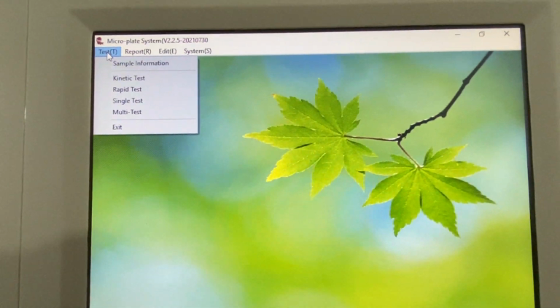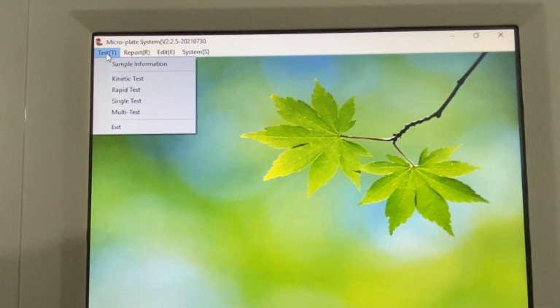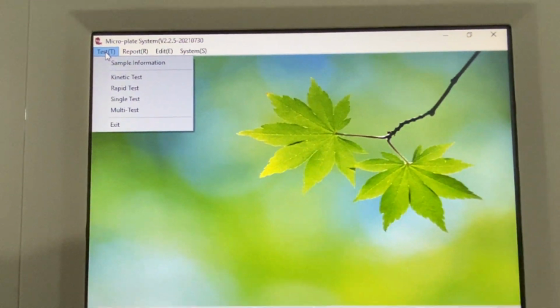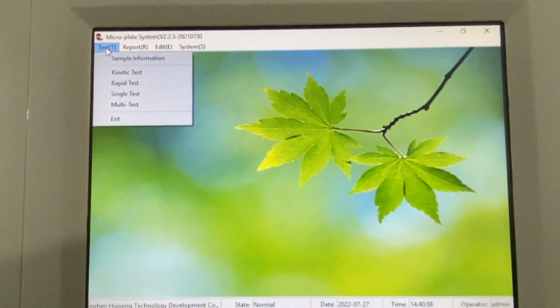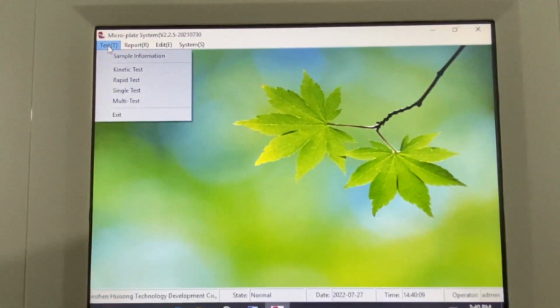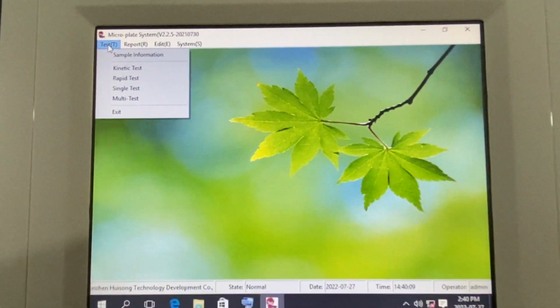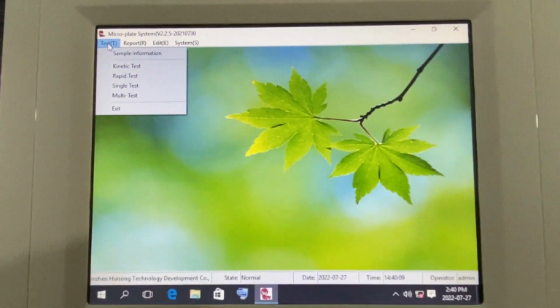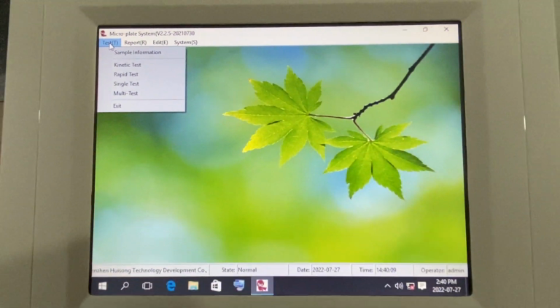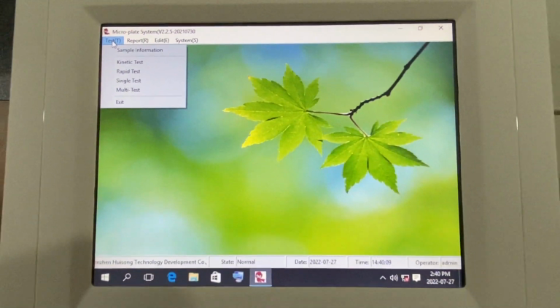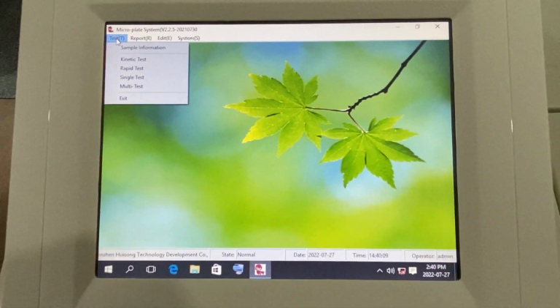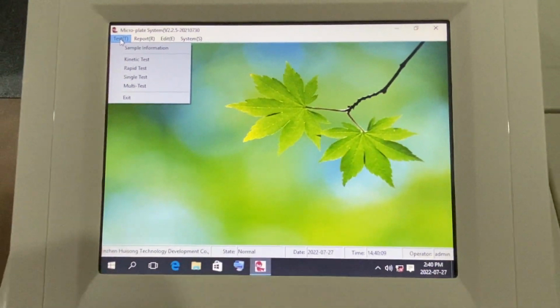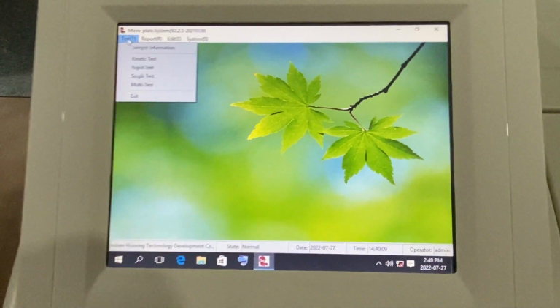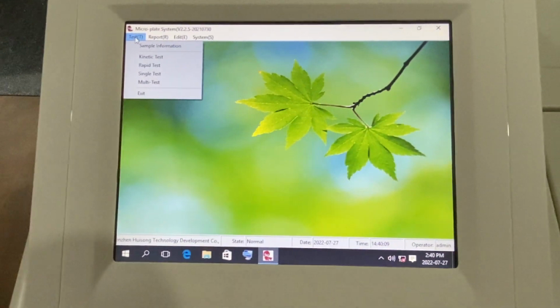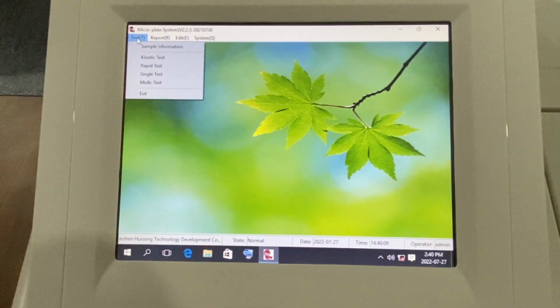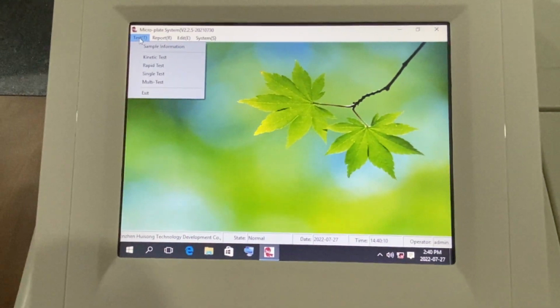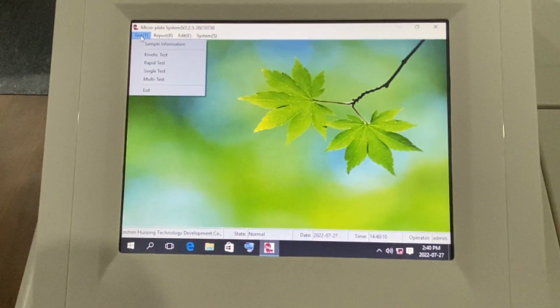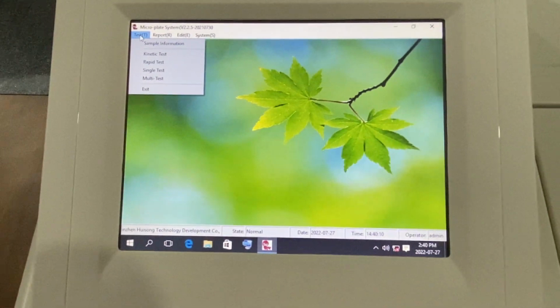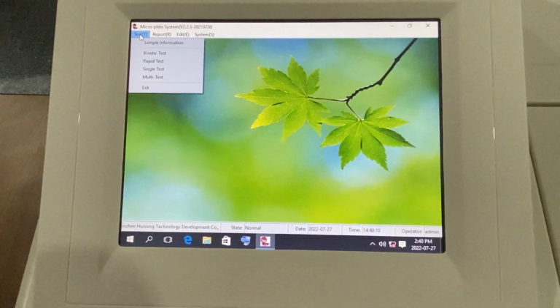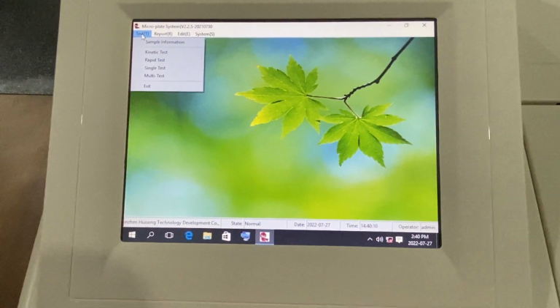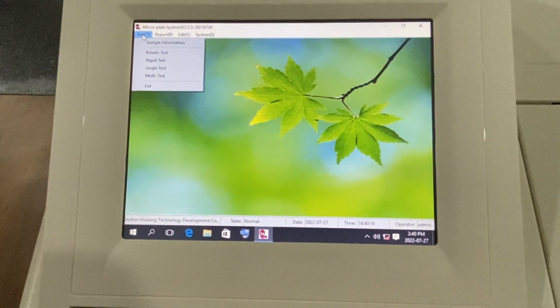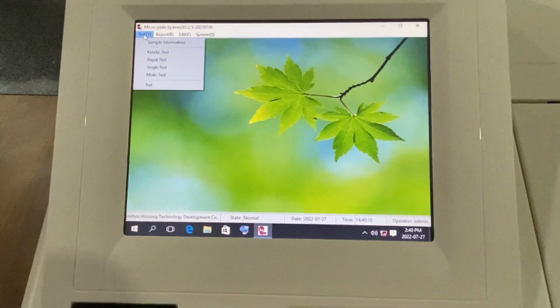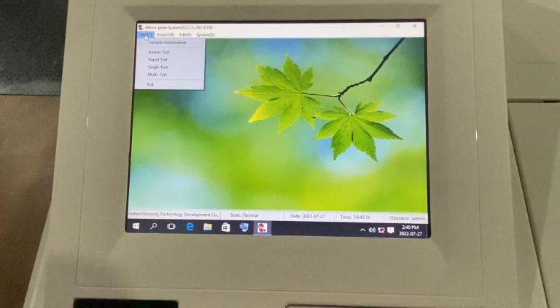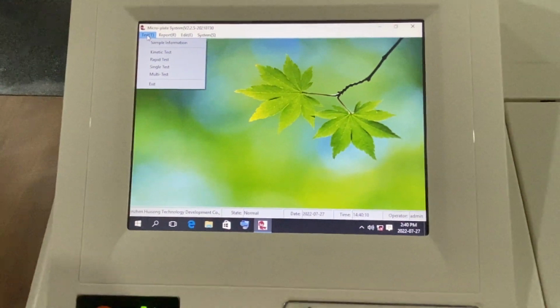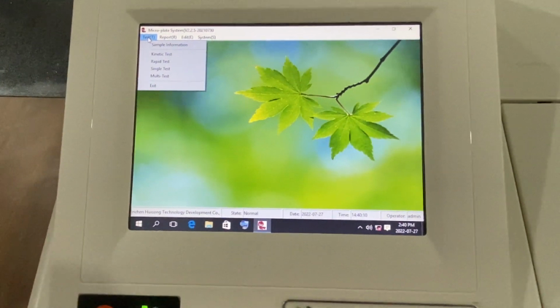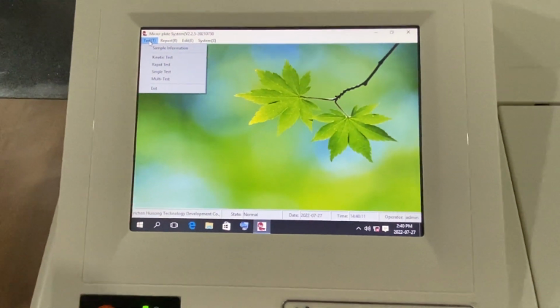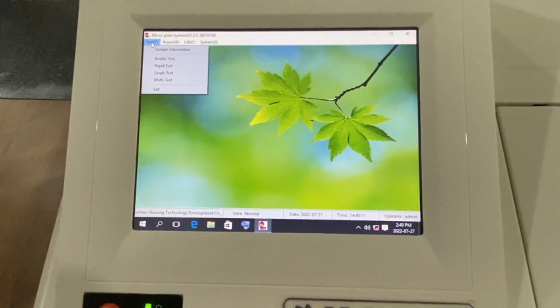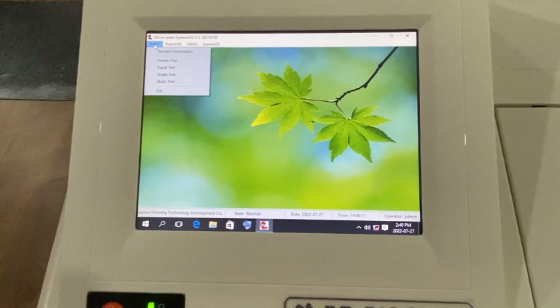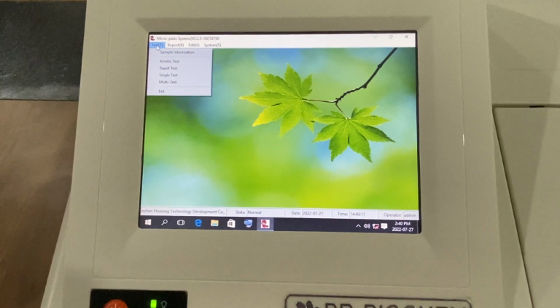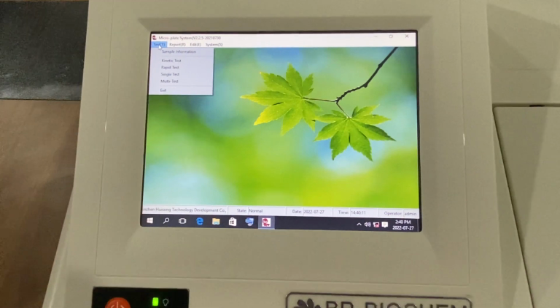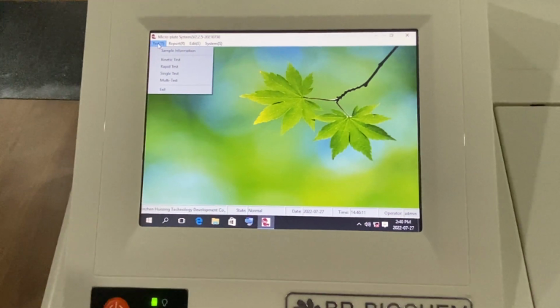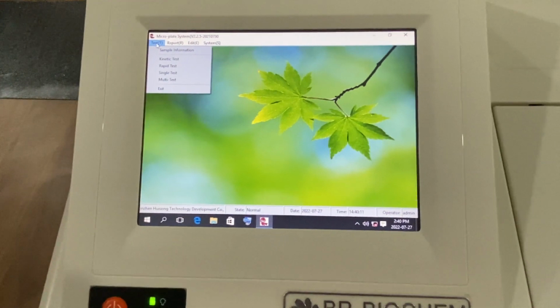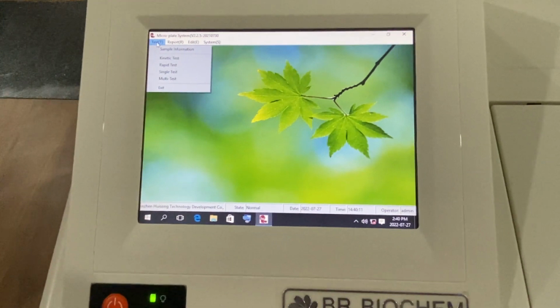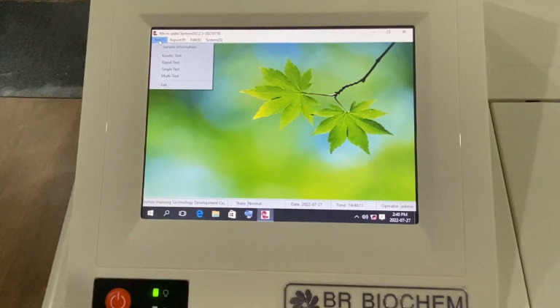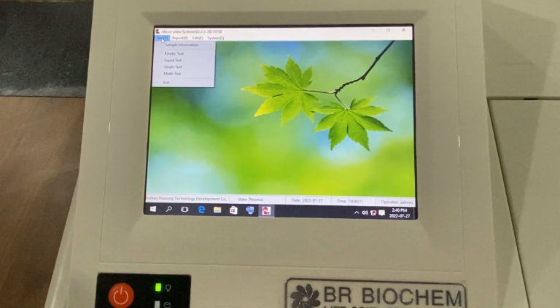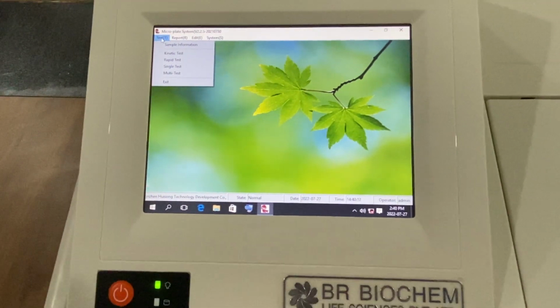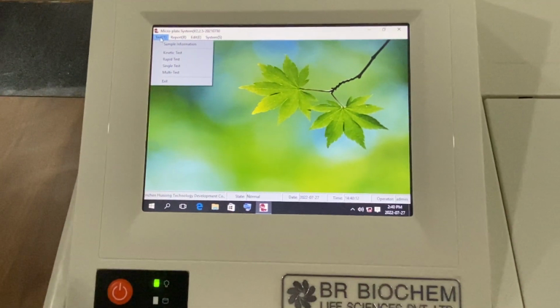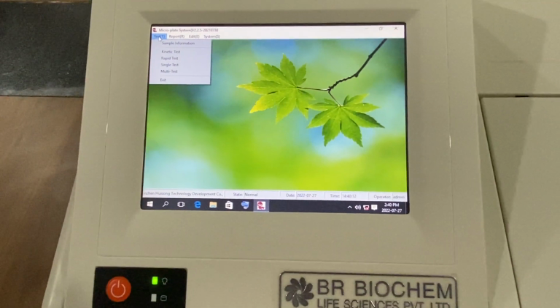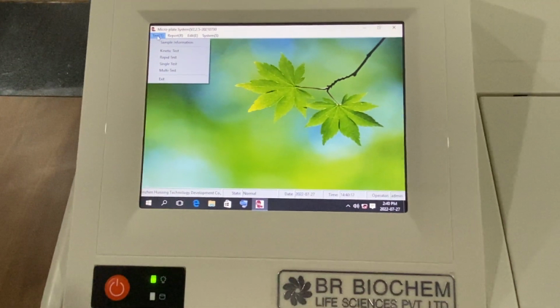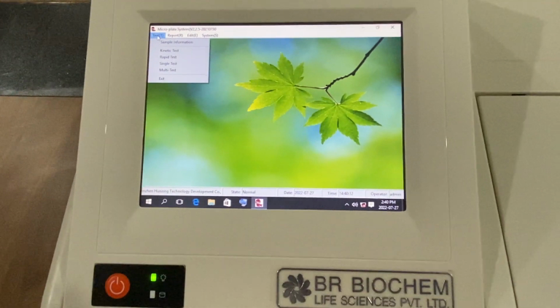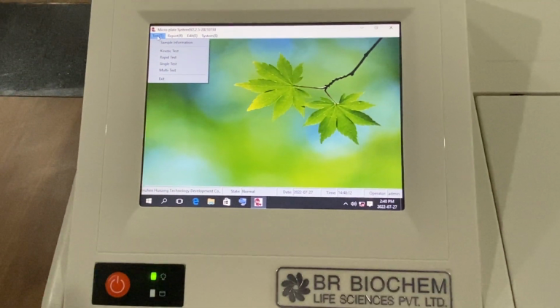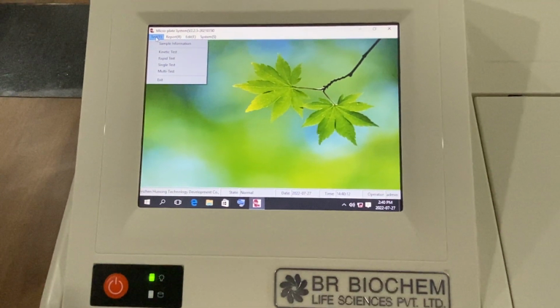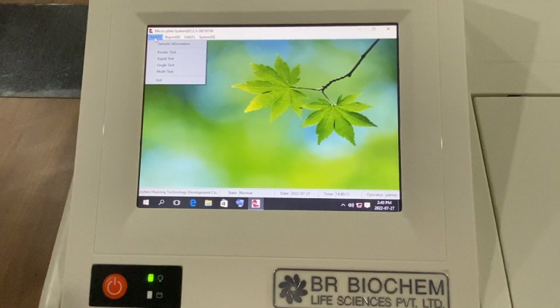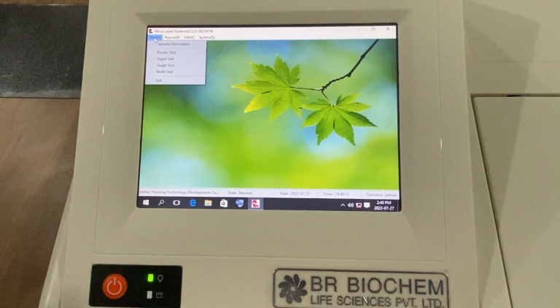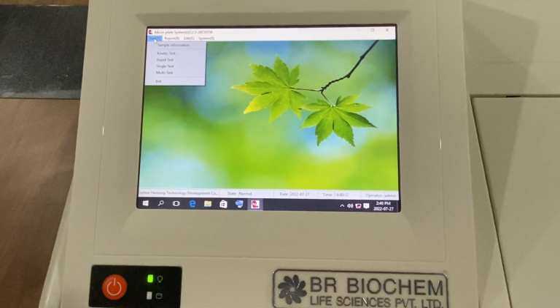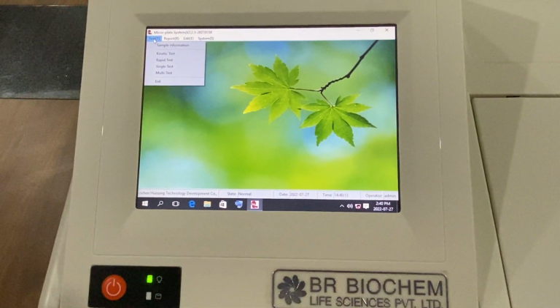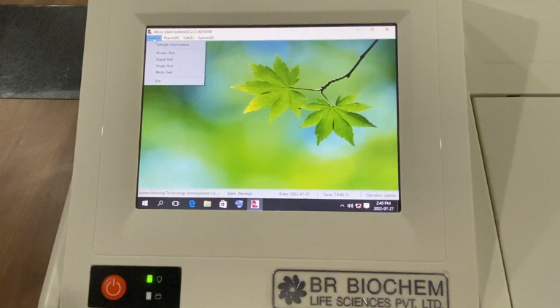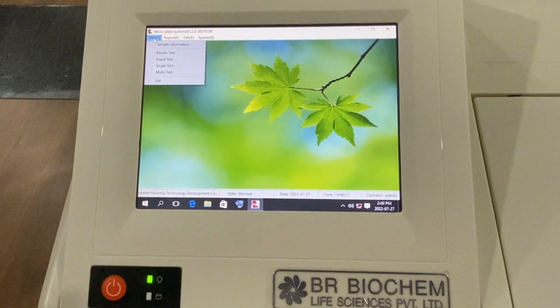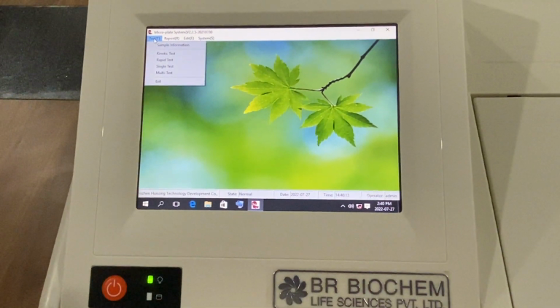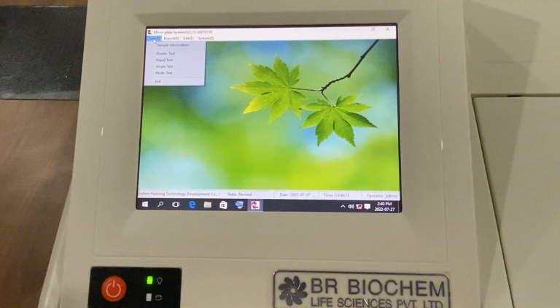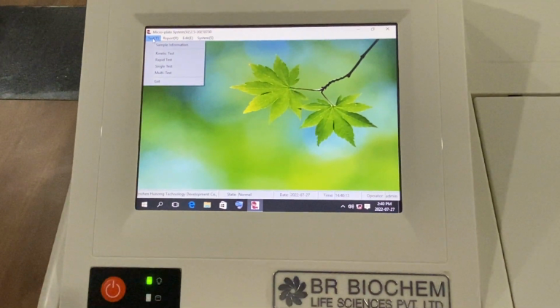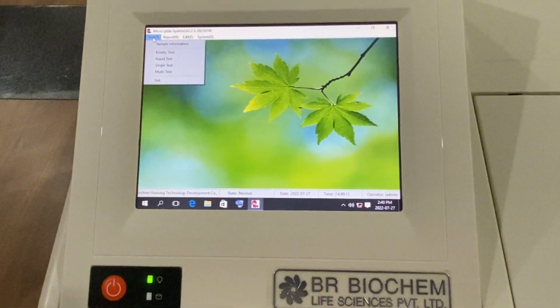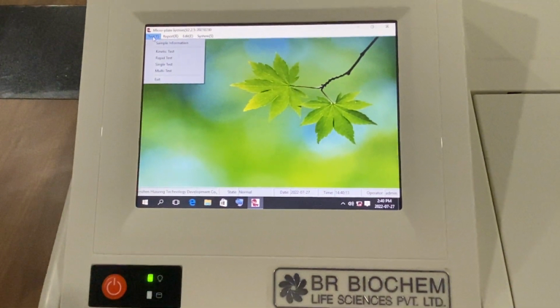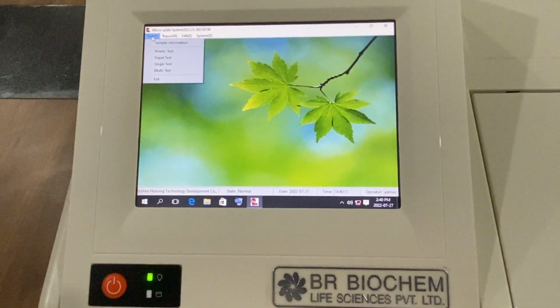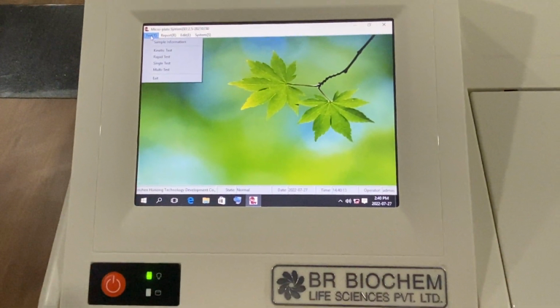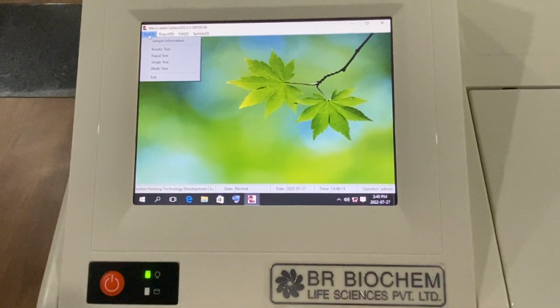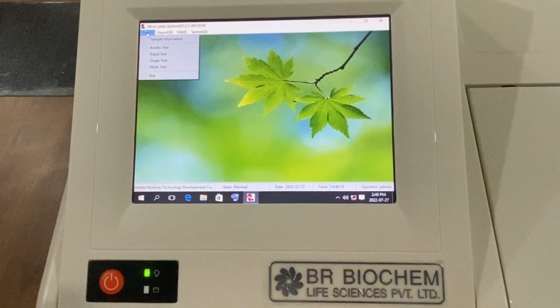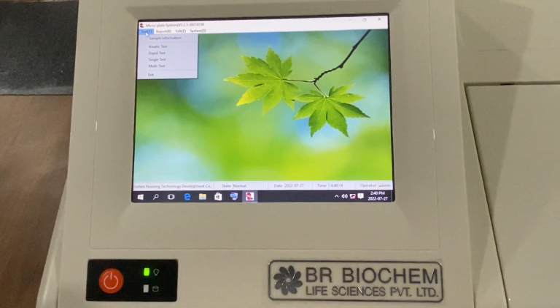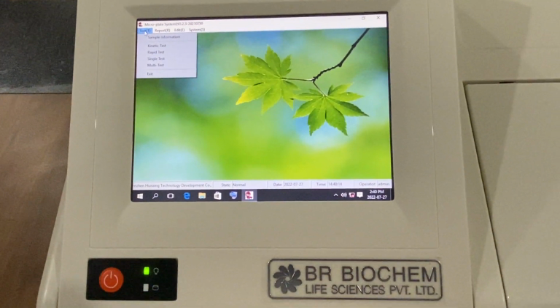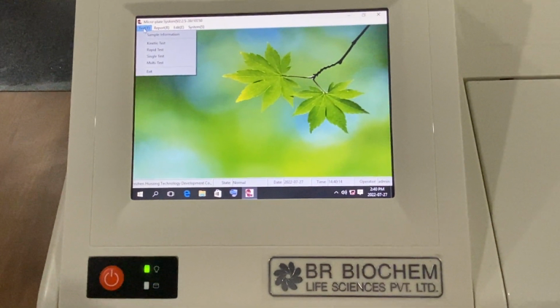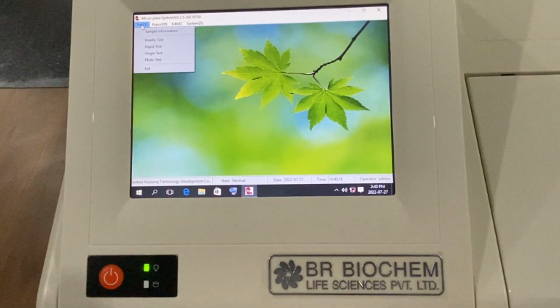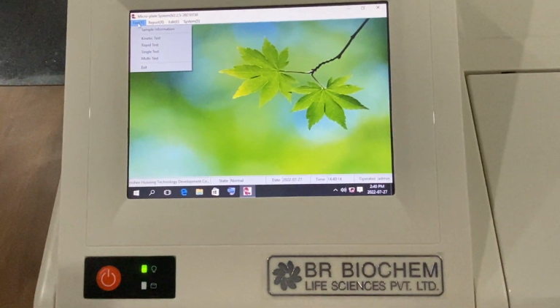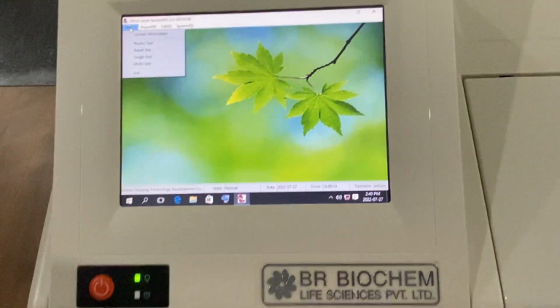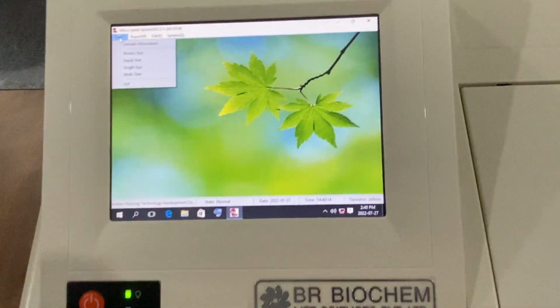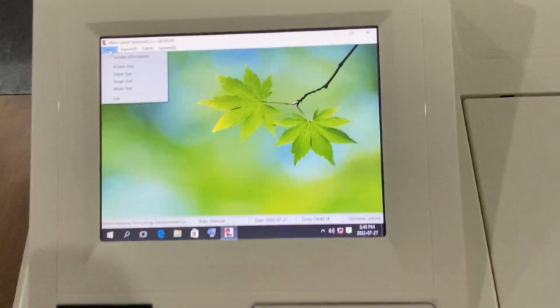In this ELISA reader, 4 USB ports are also available on the back side.